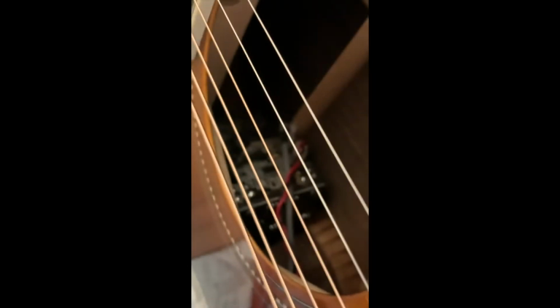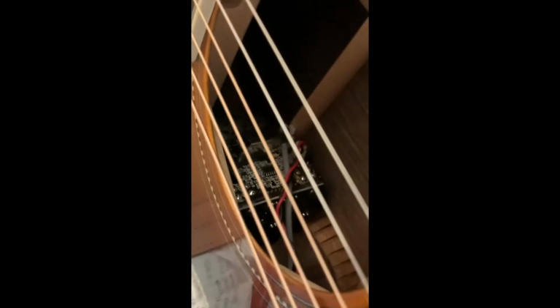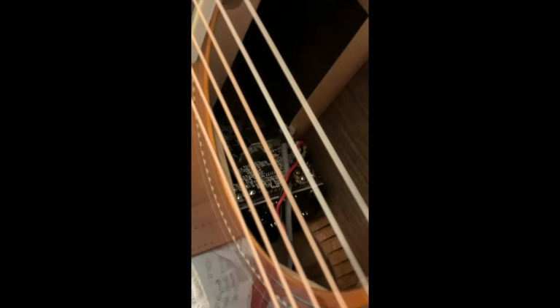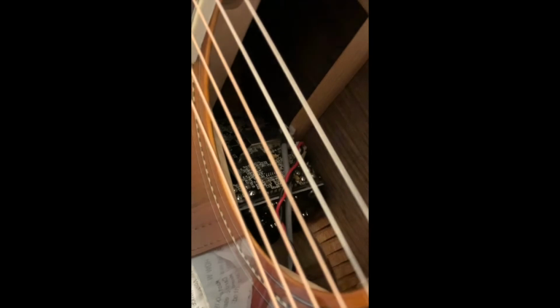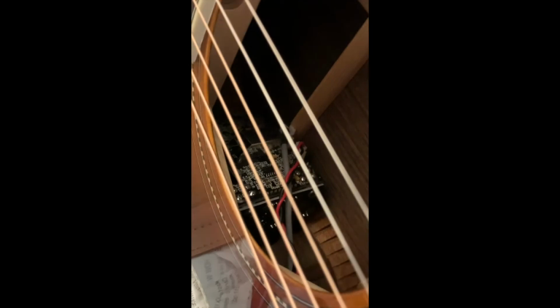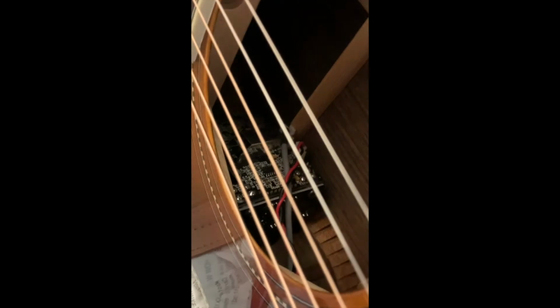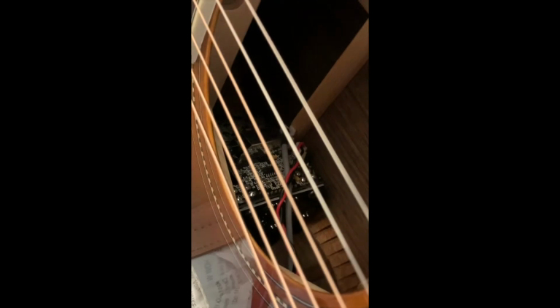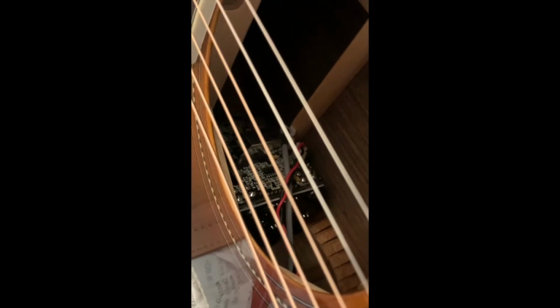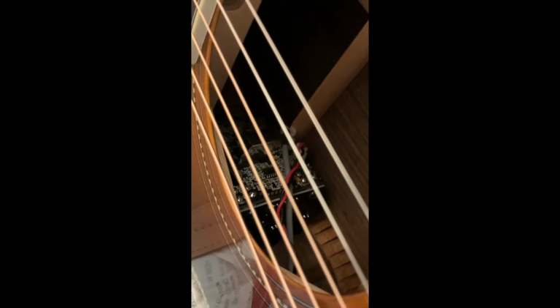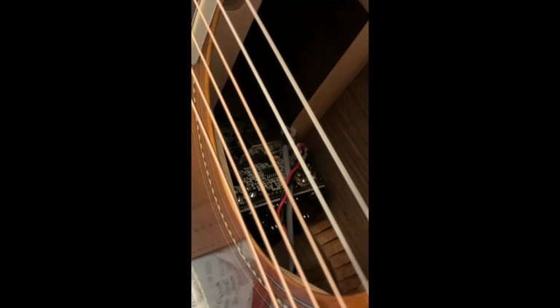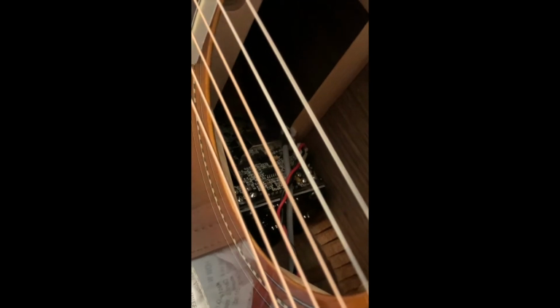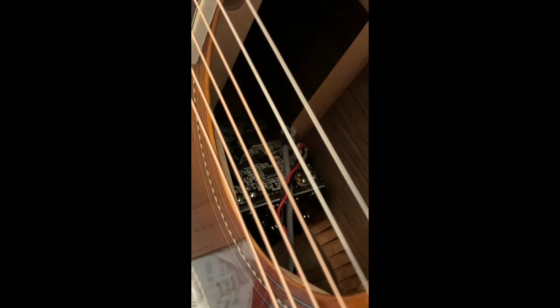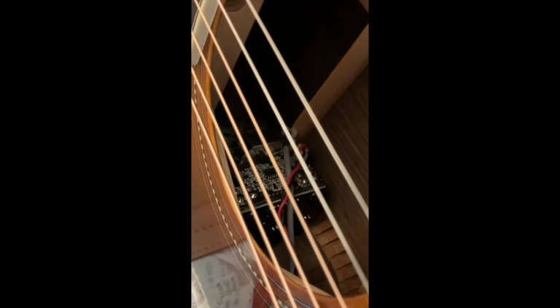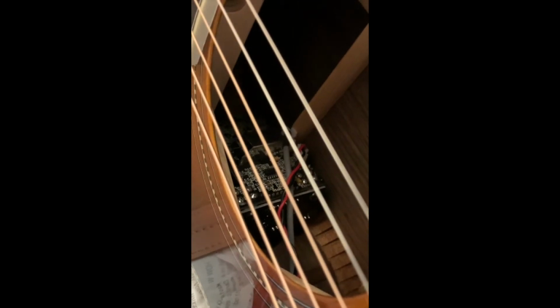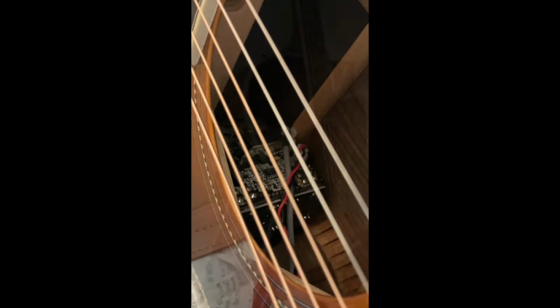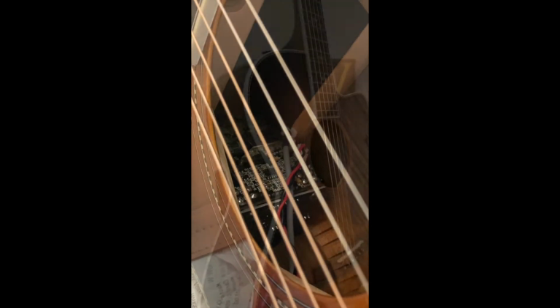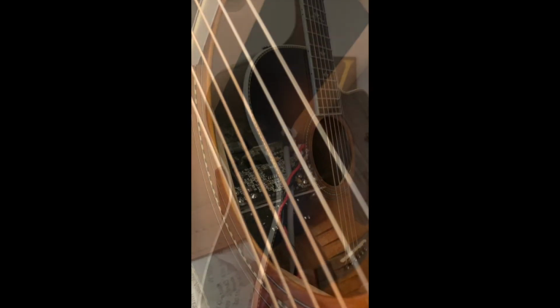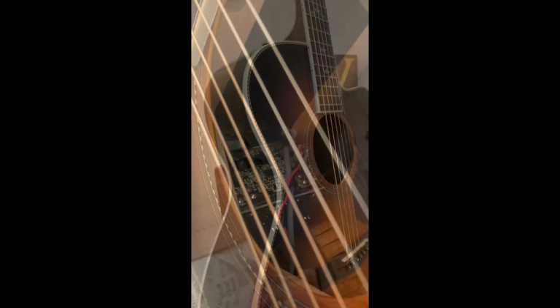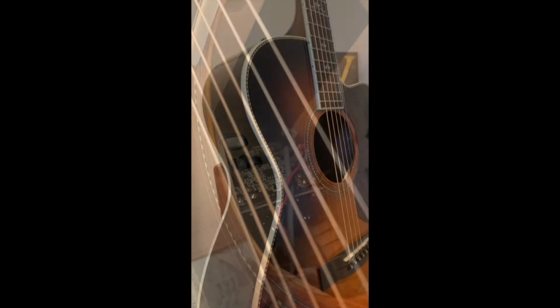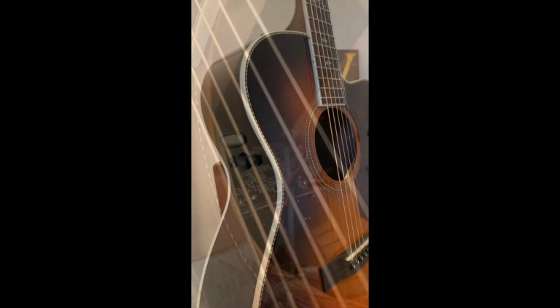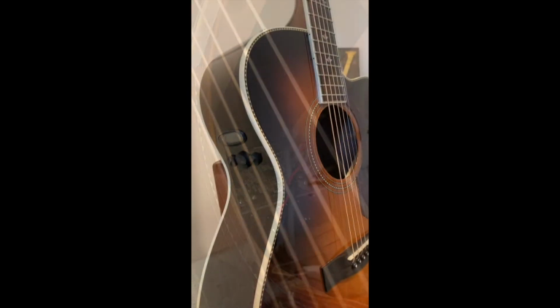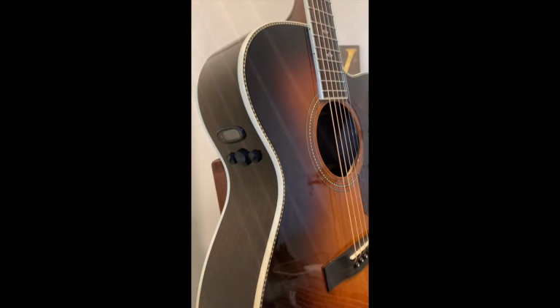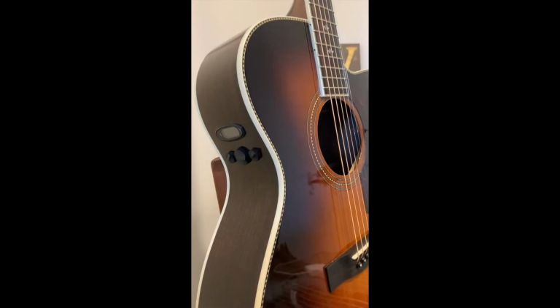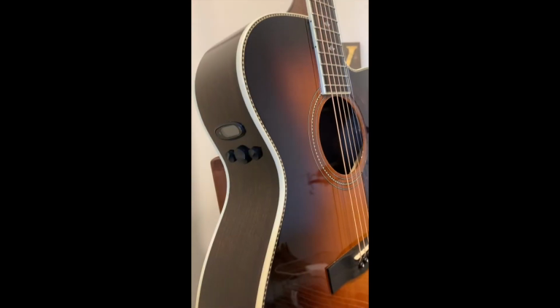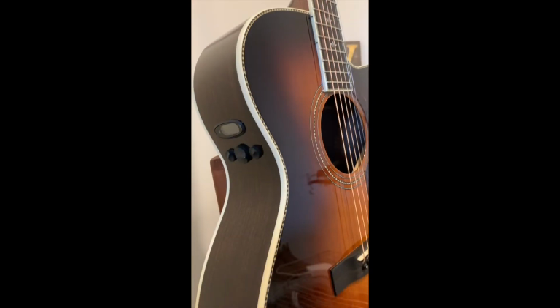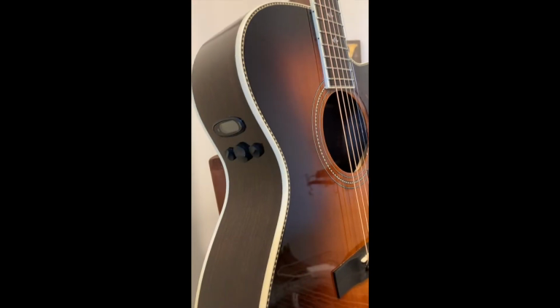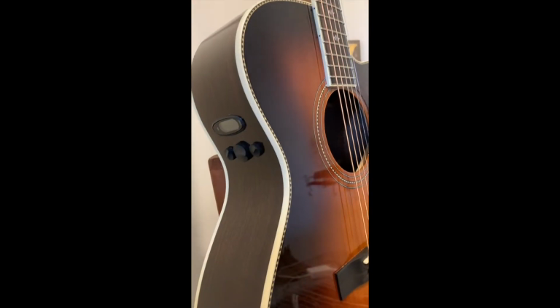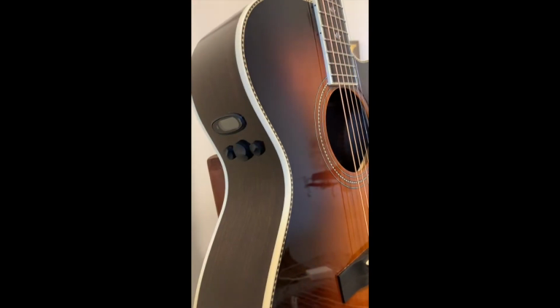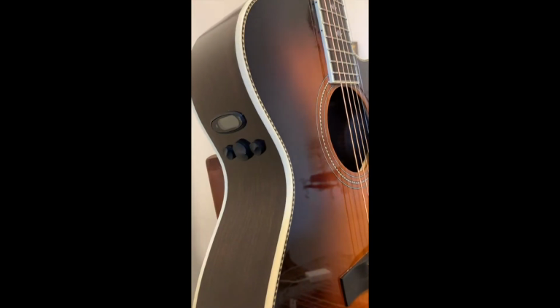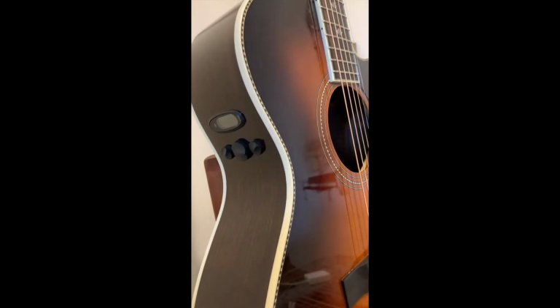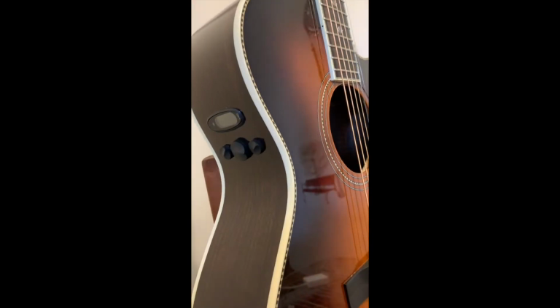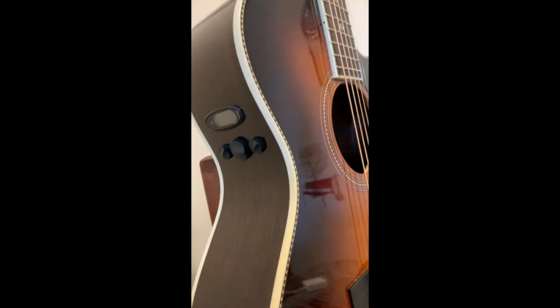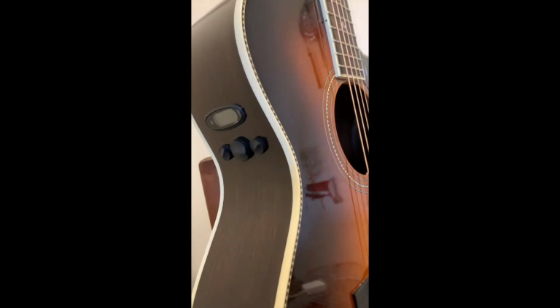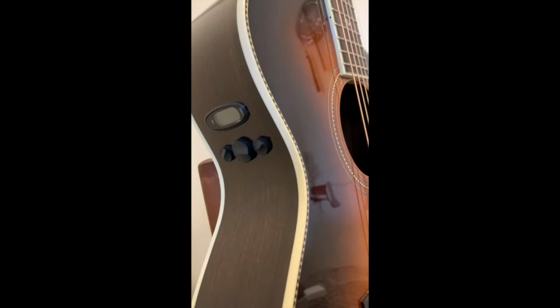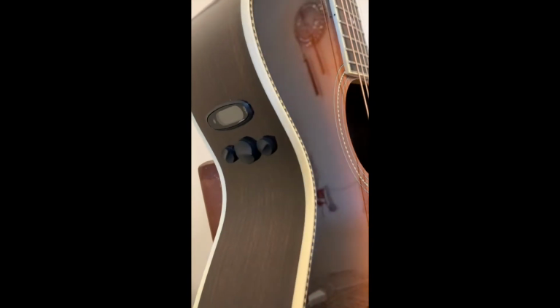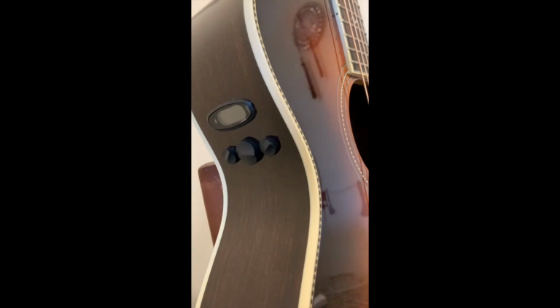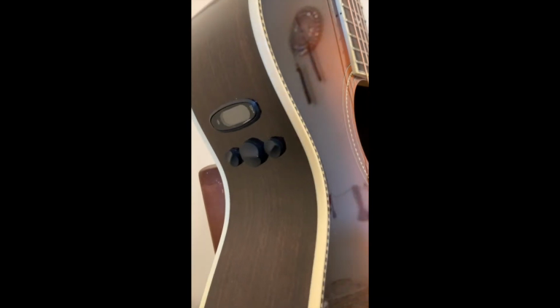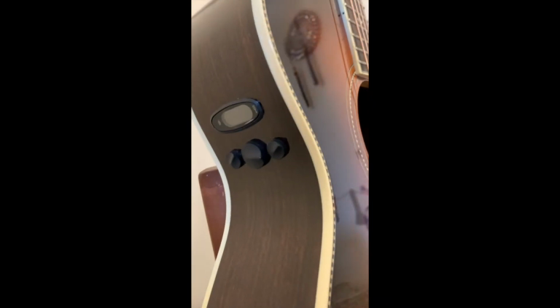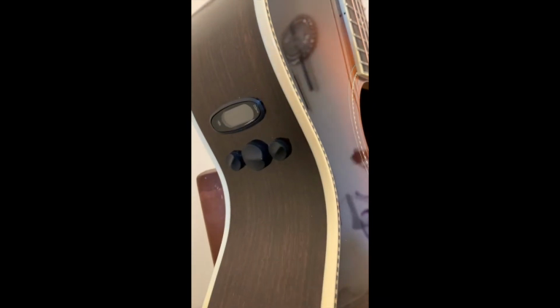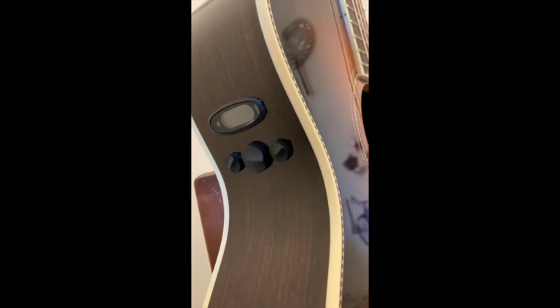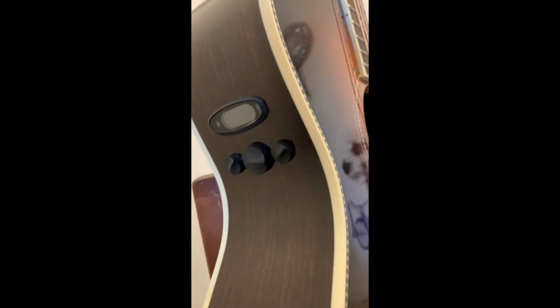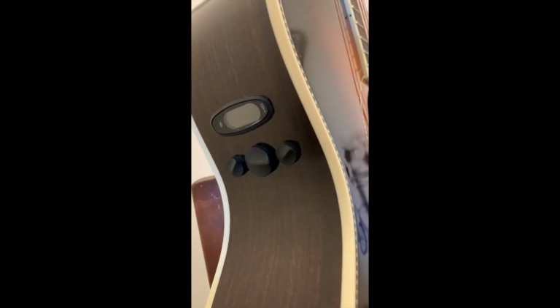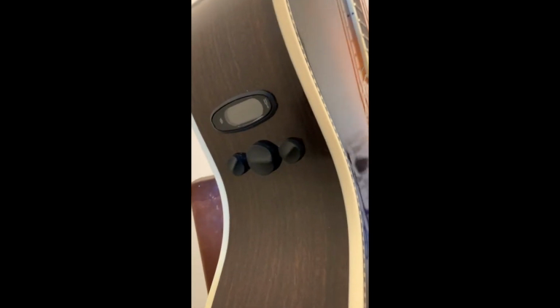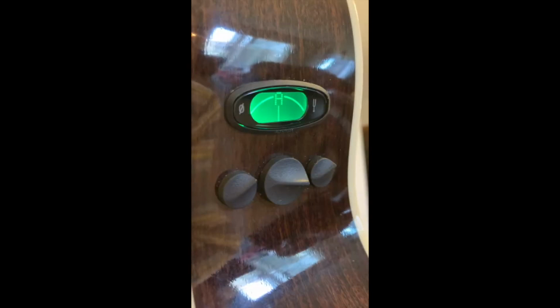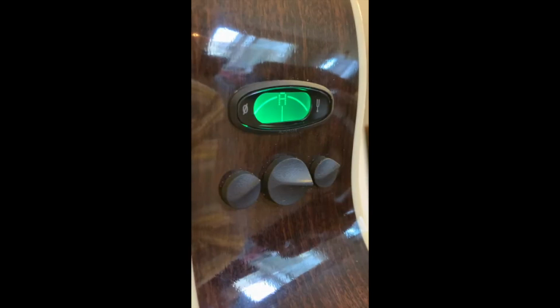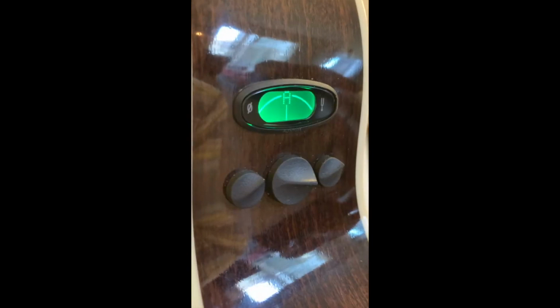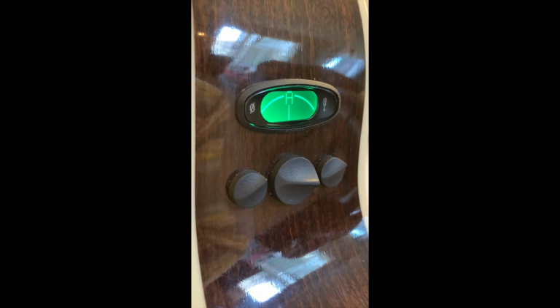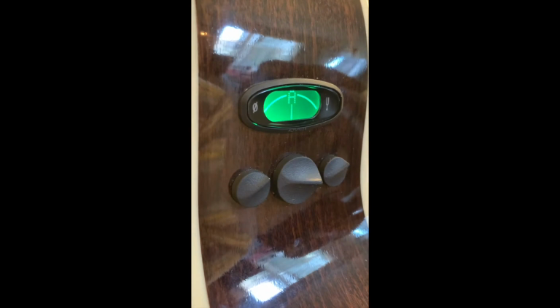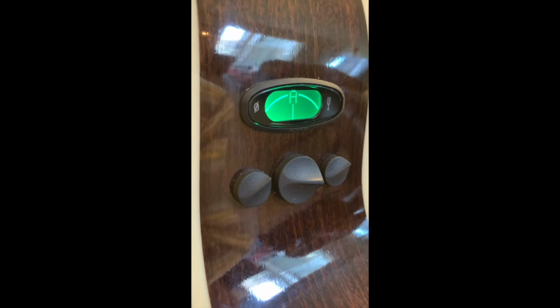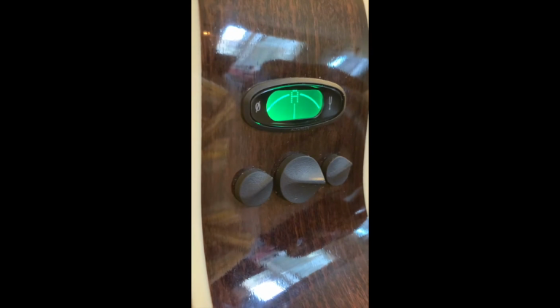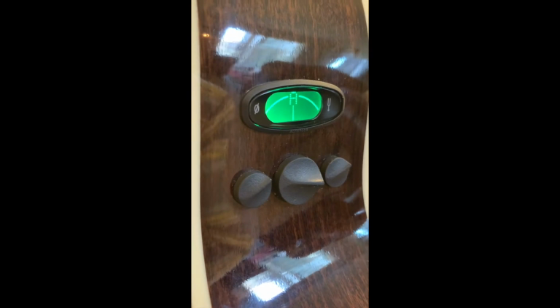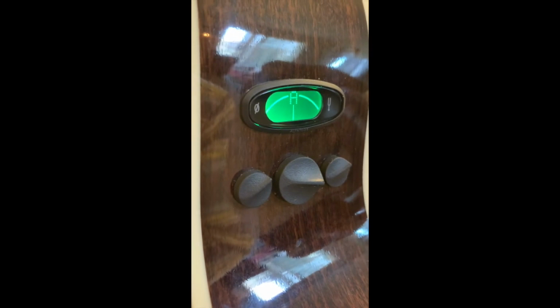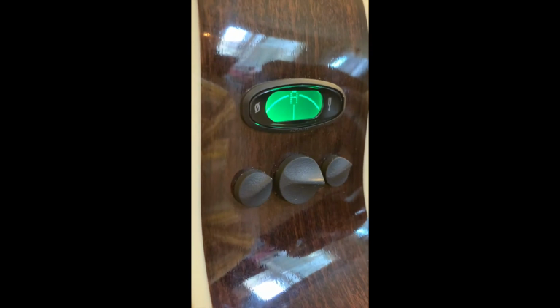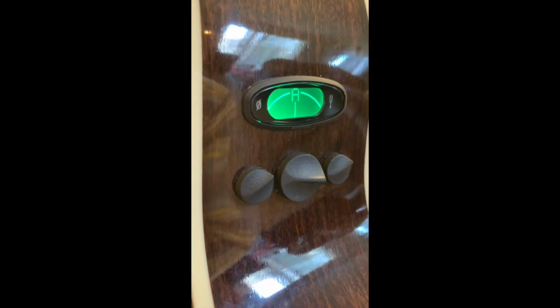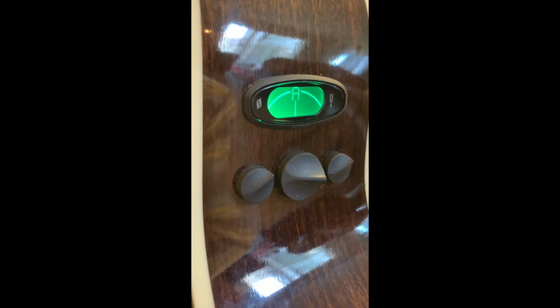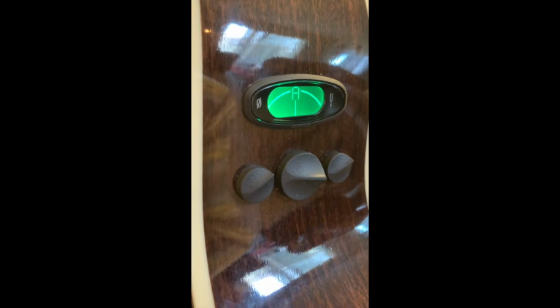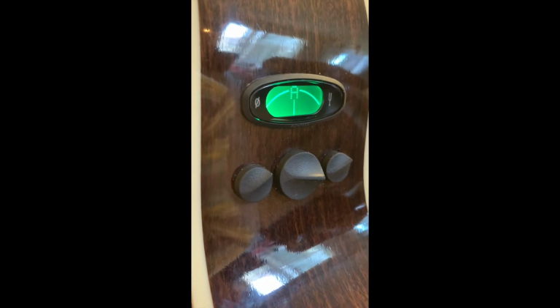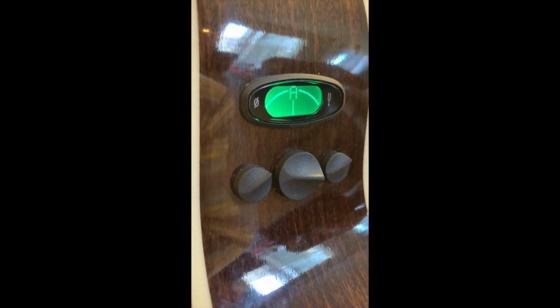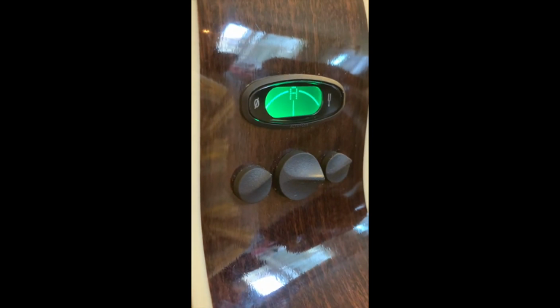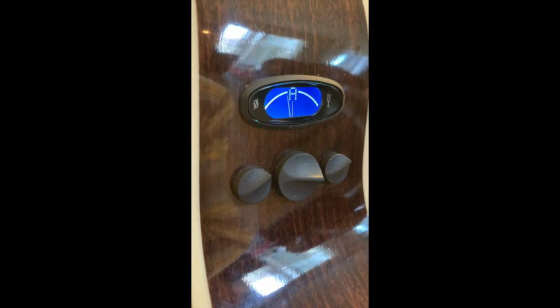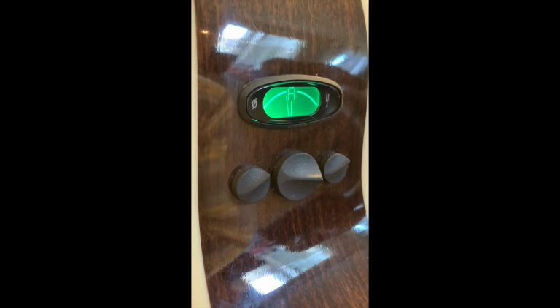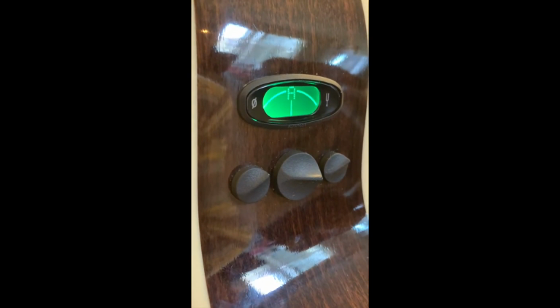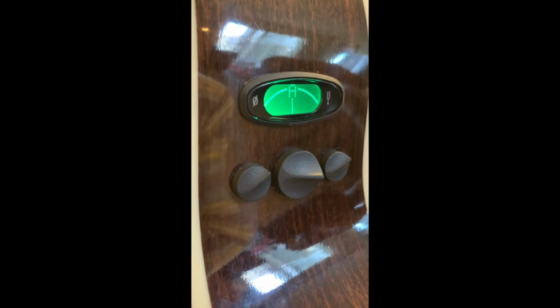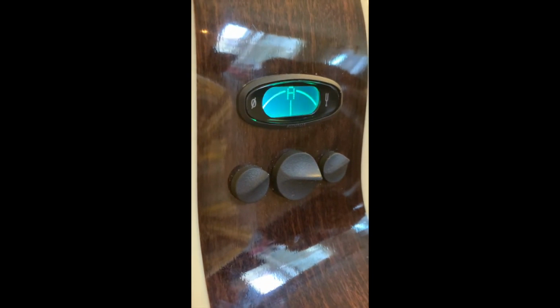Built into the guitar are Fishman electronics, including a convenient tuner and the ability to alter the volume, bass, and treble when plugged in.